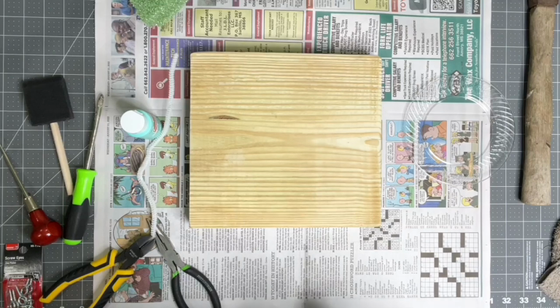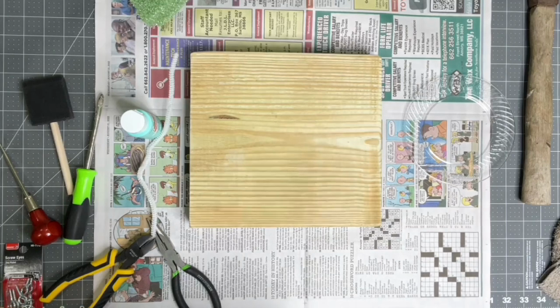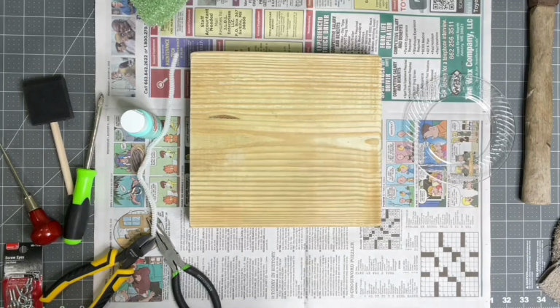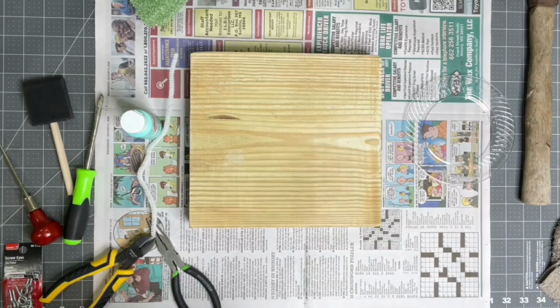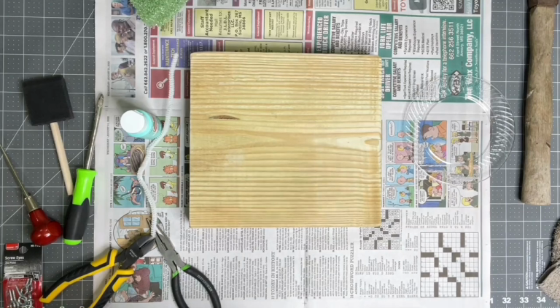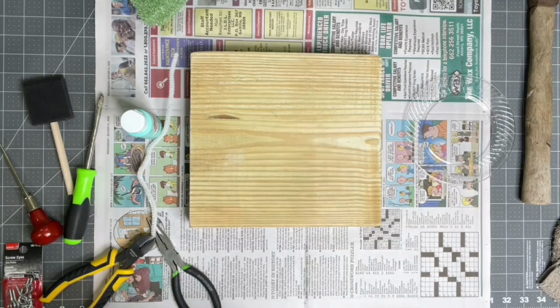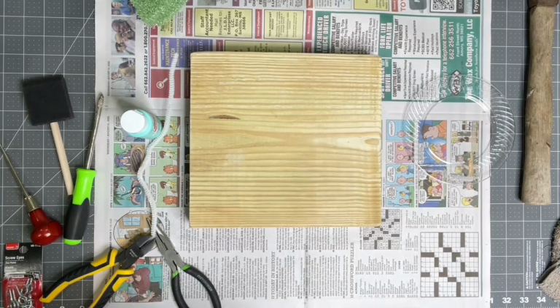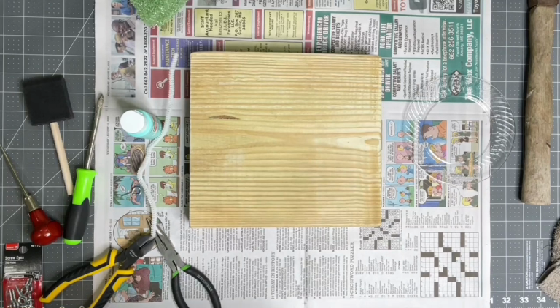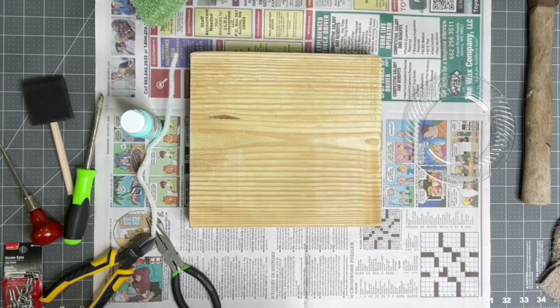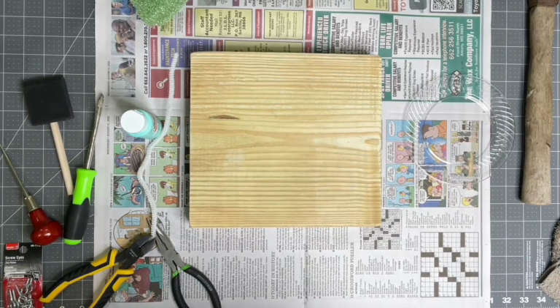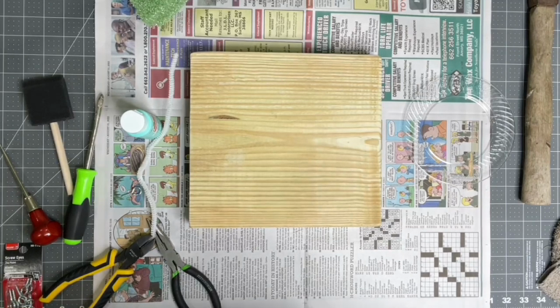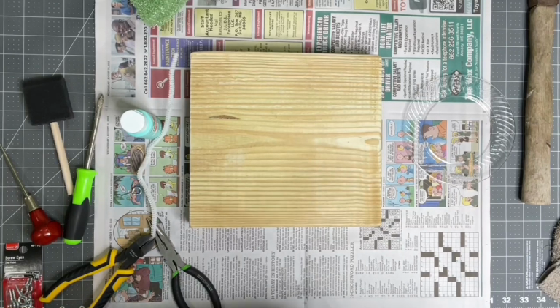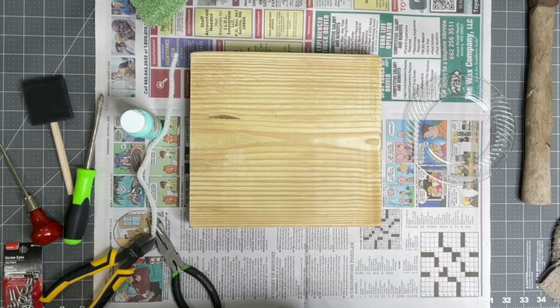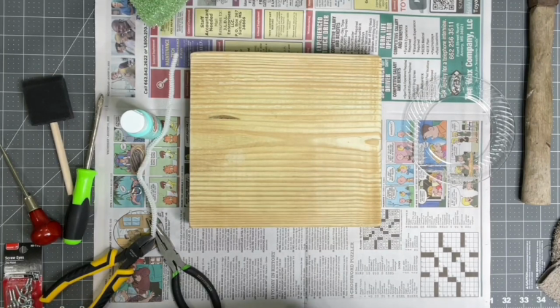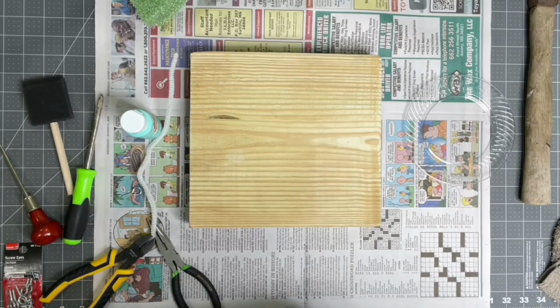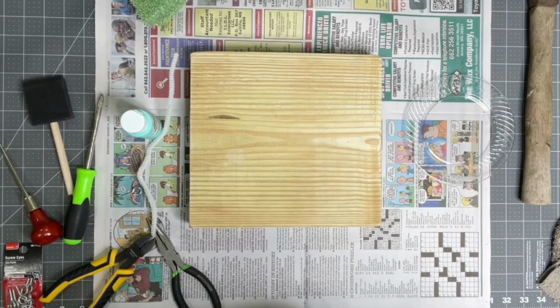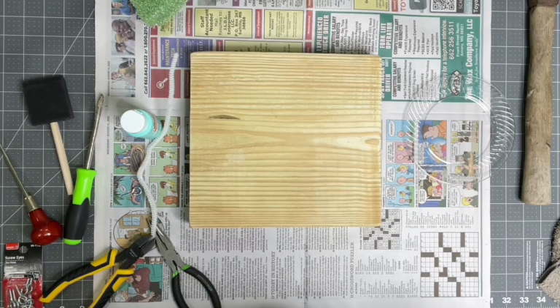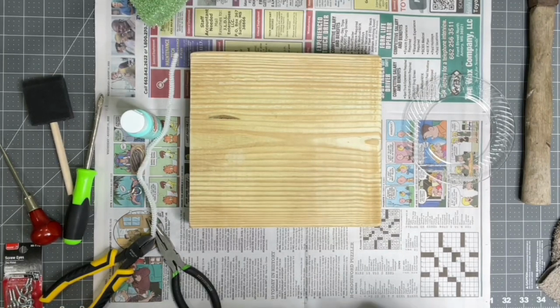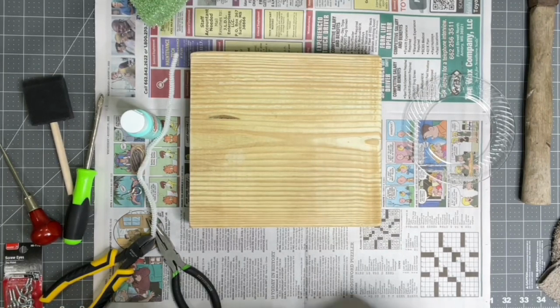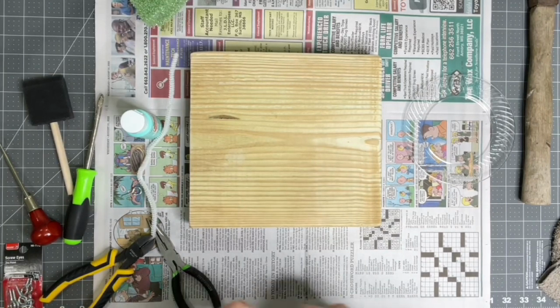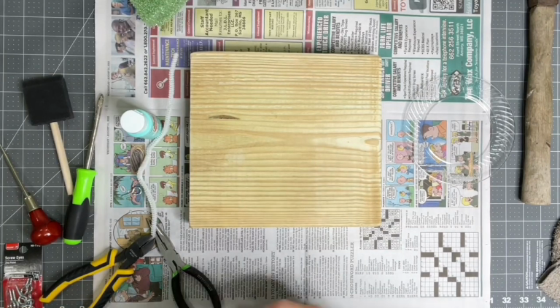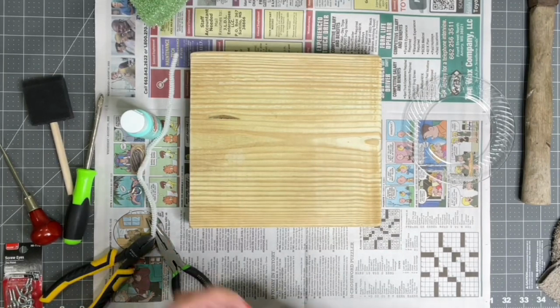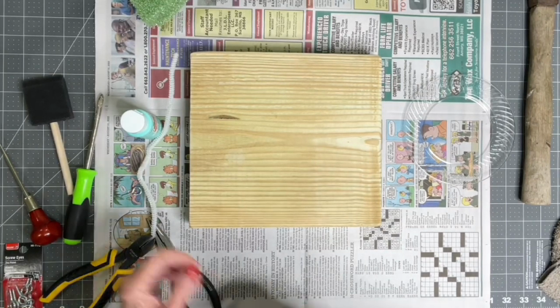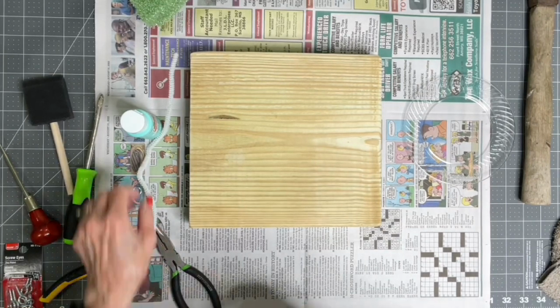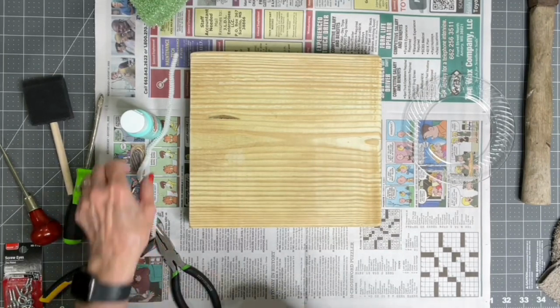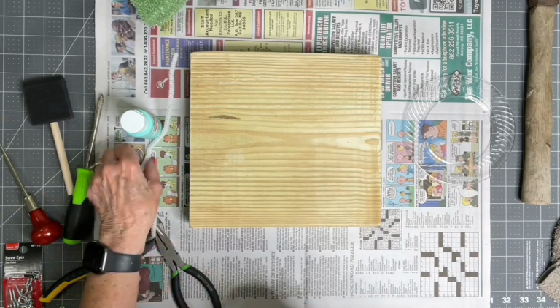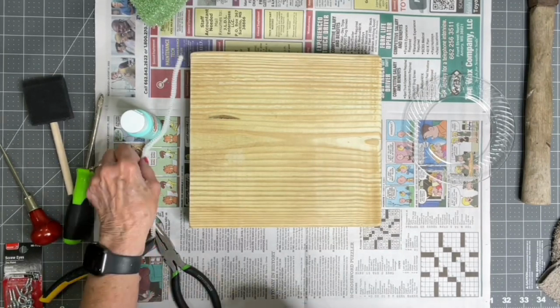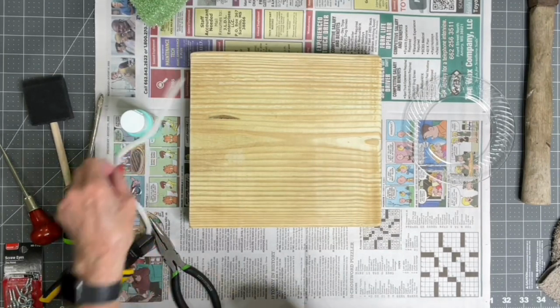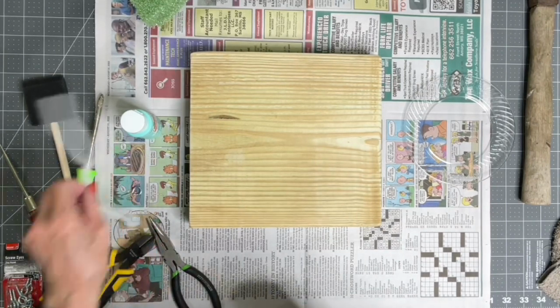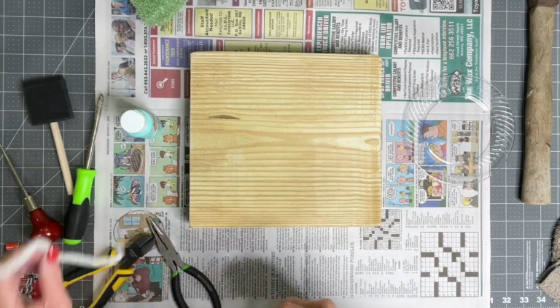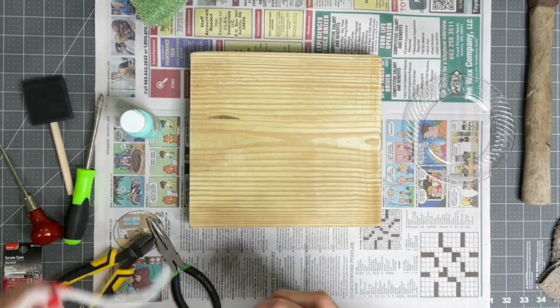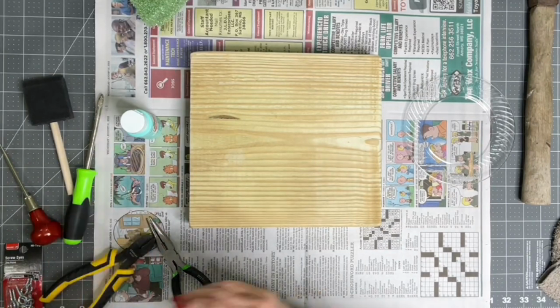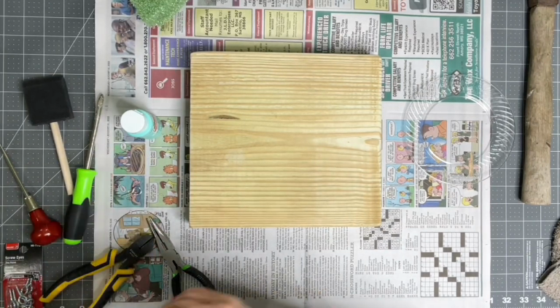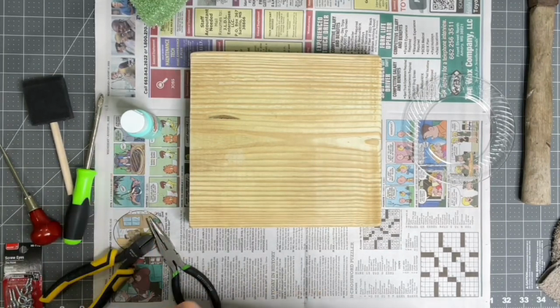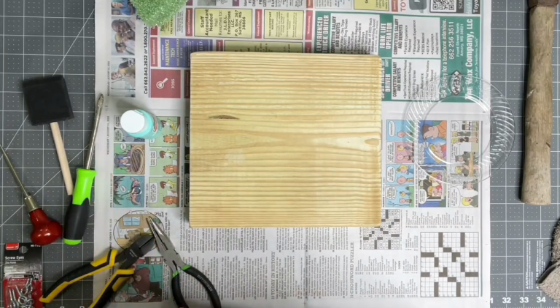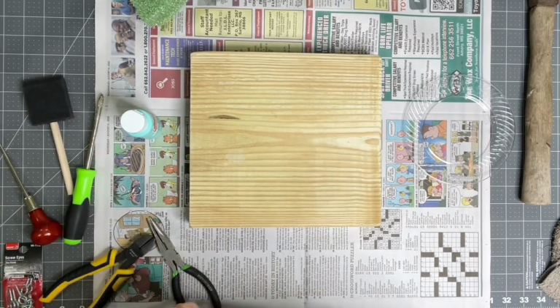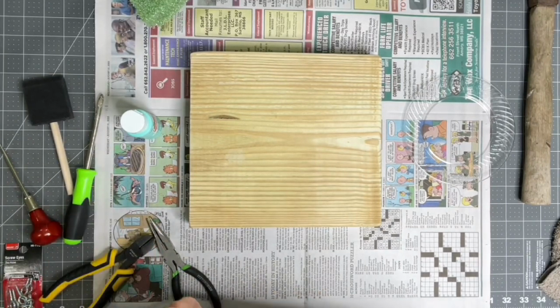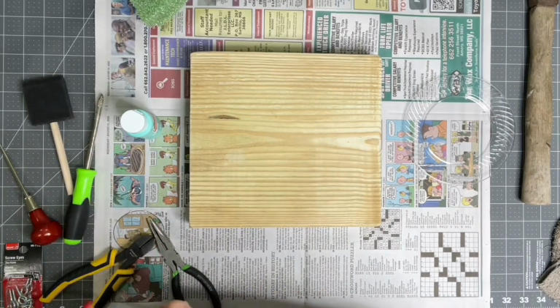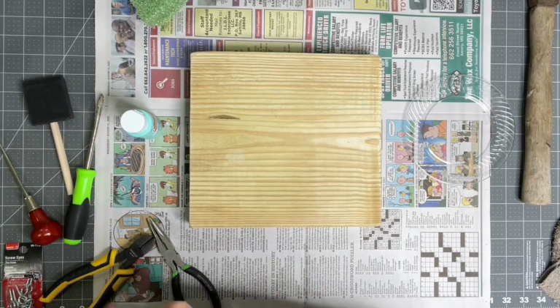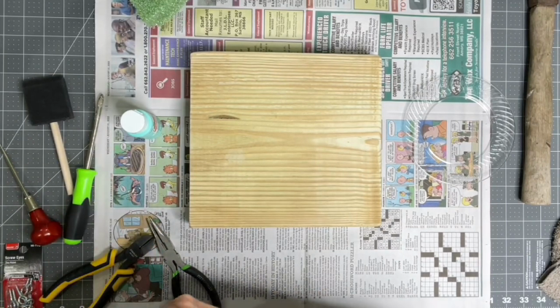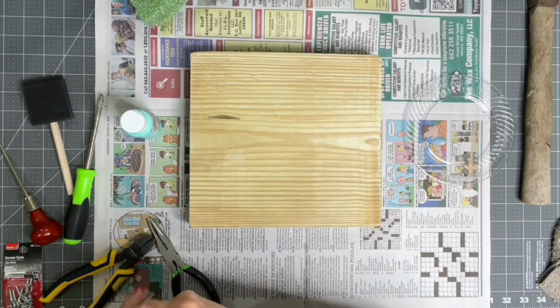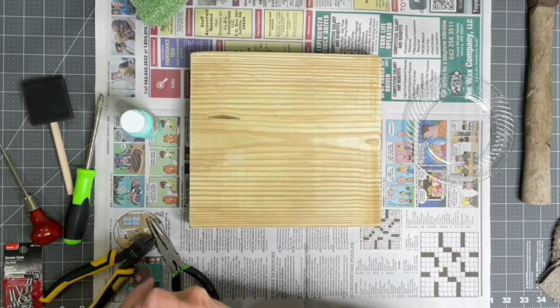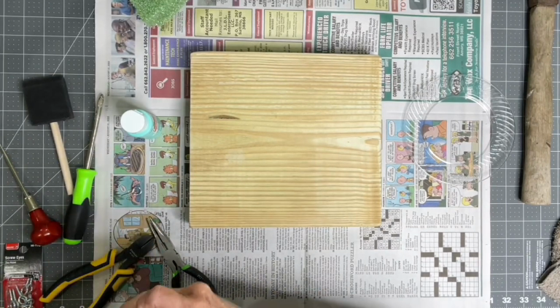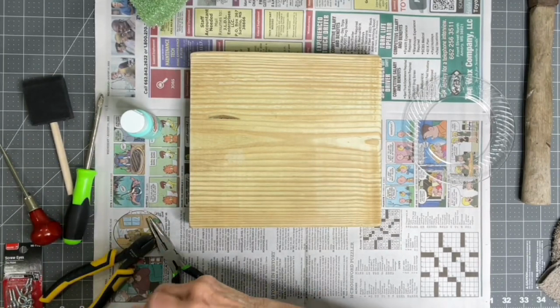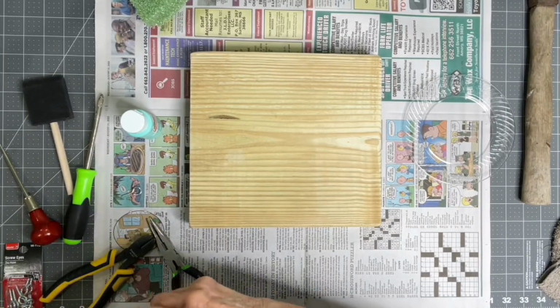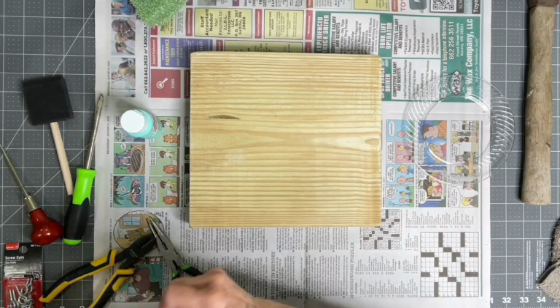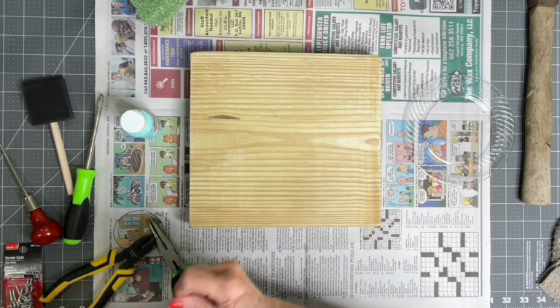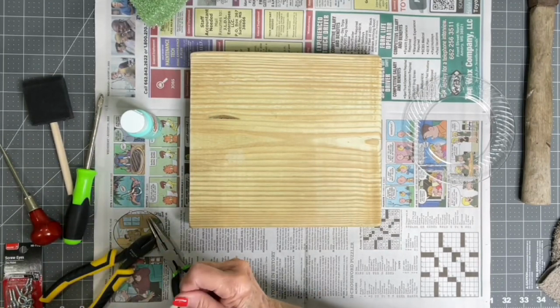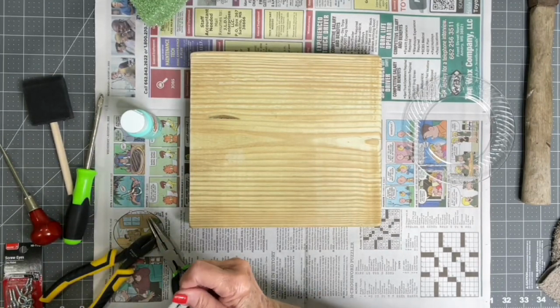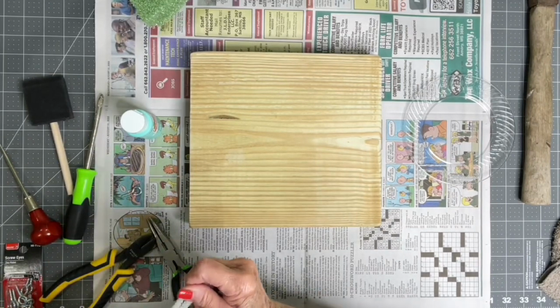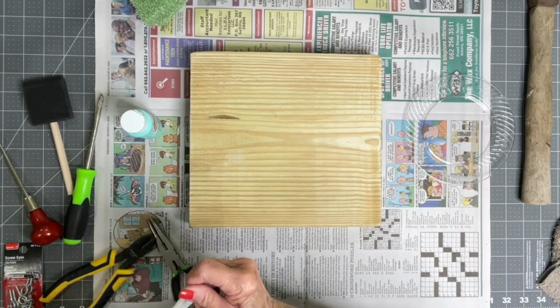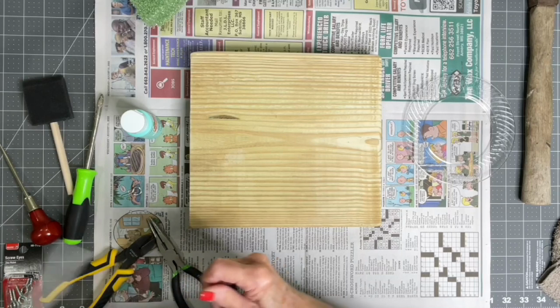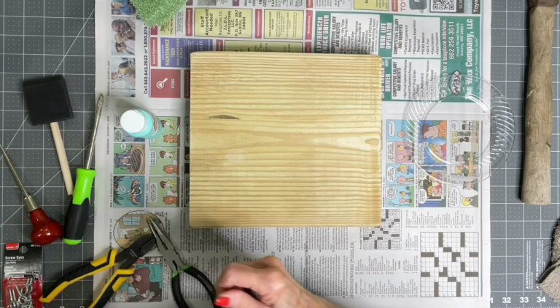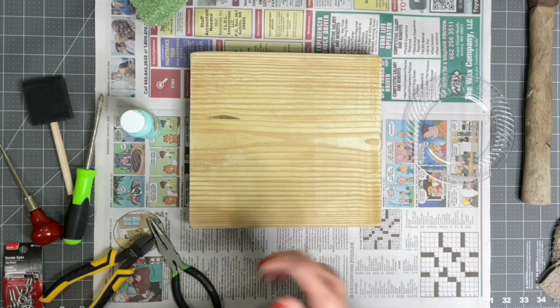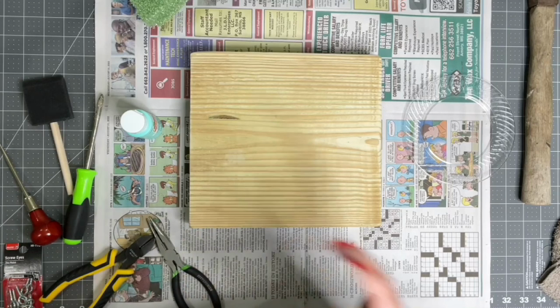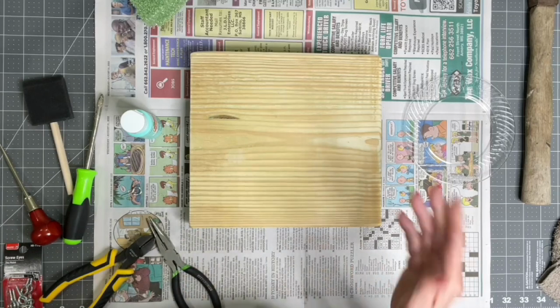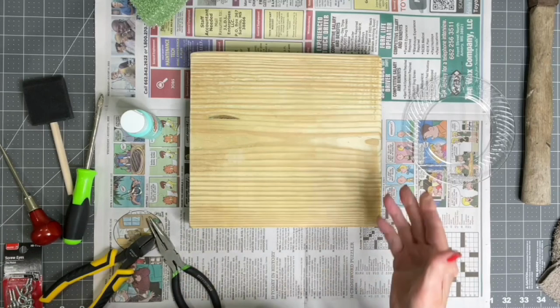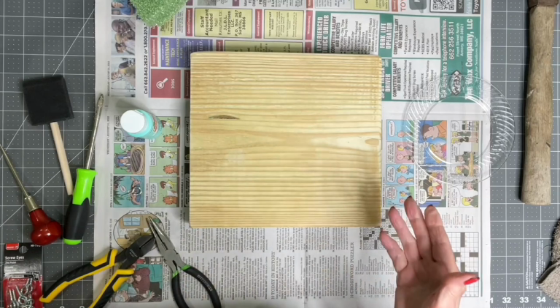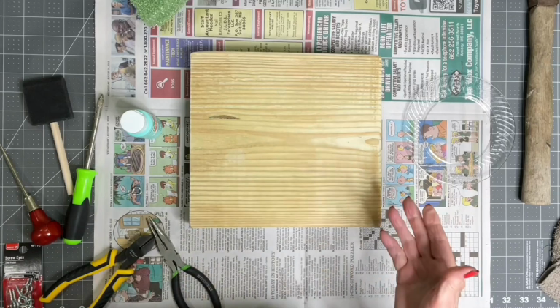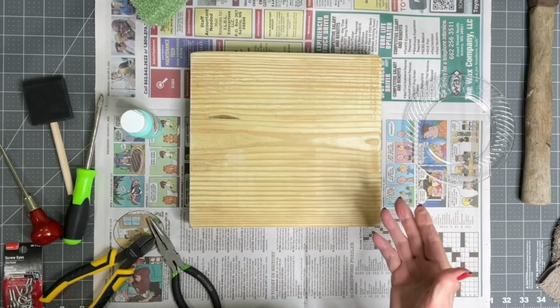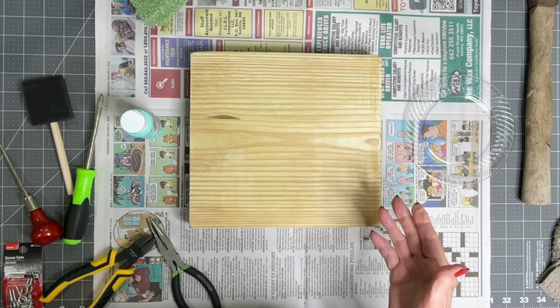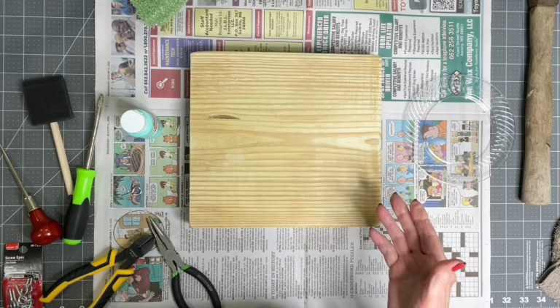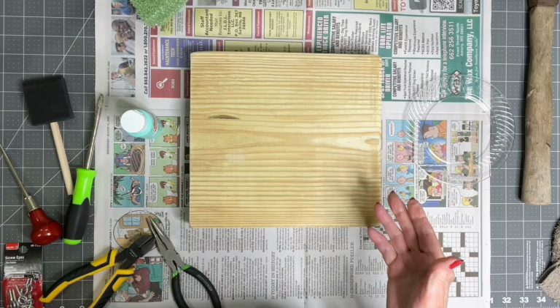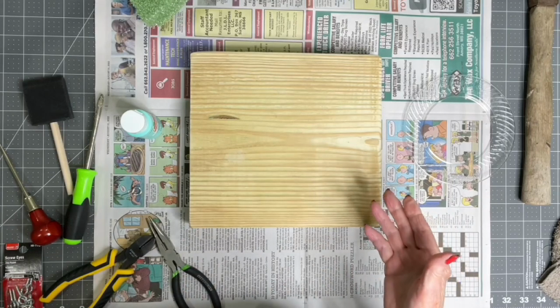Hi, this is Jeannie and today I'm going to show you how to make a fluff box to fluff out your bows.